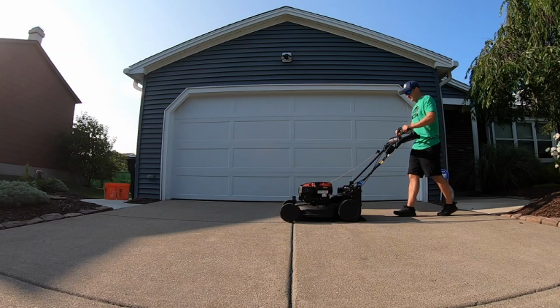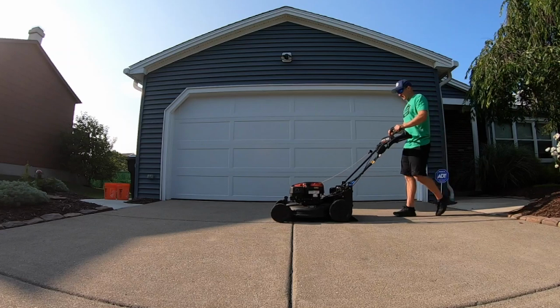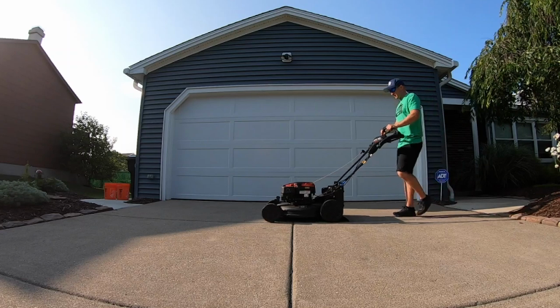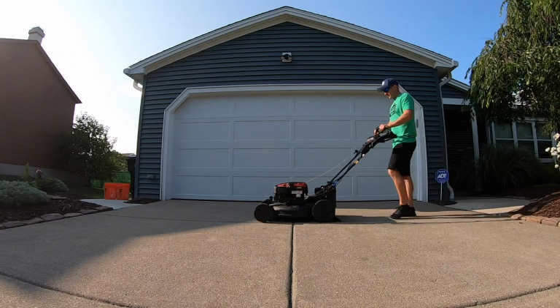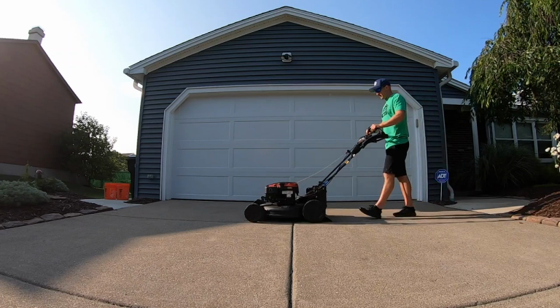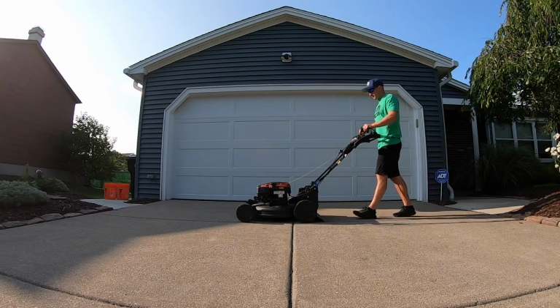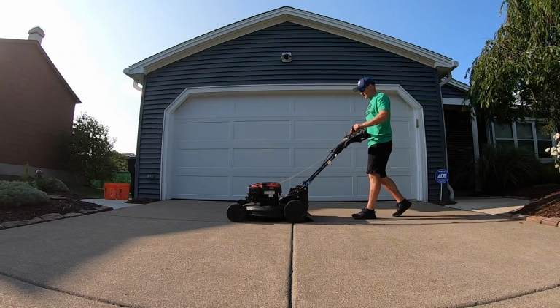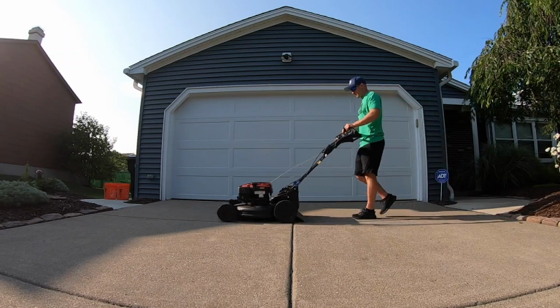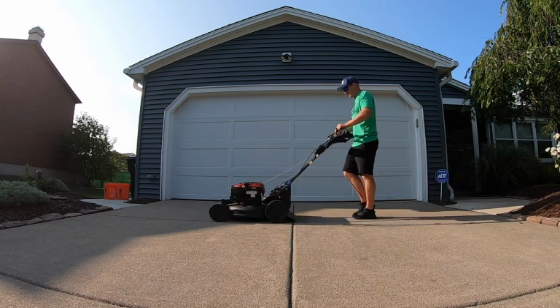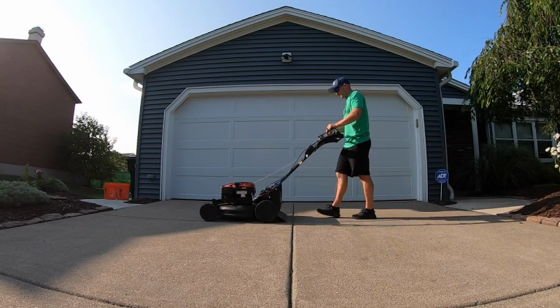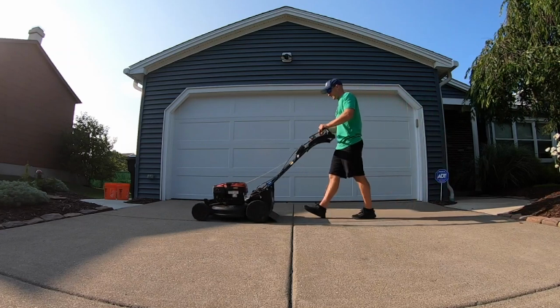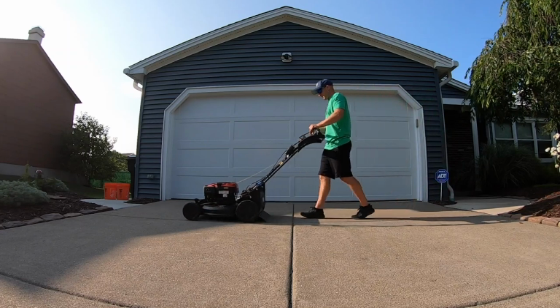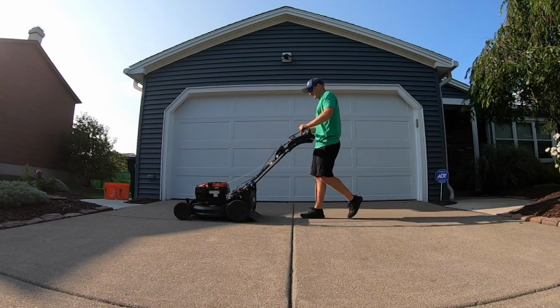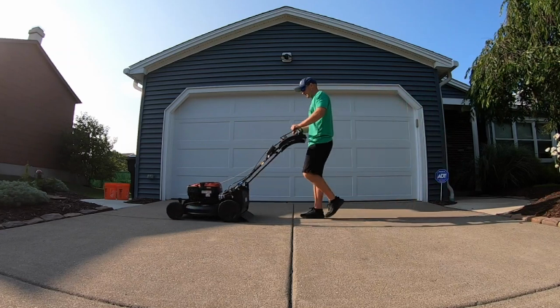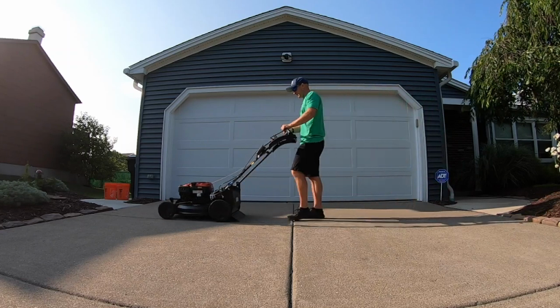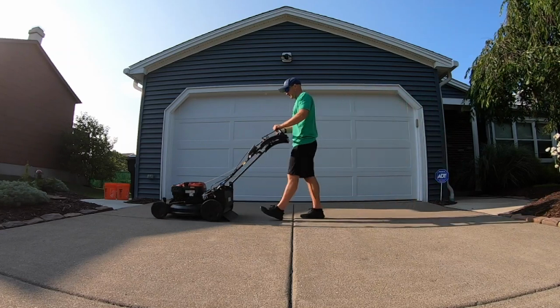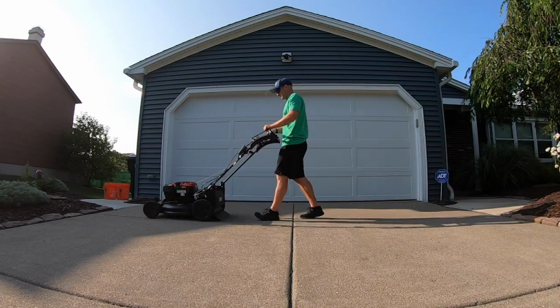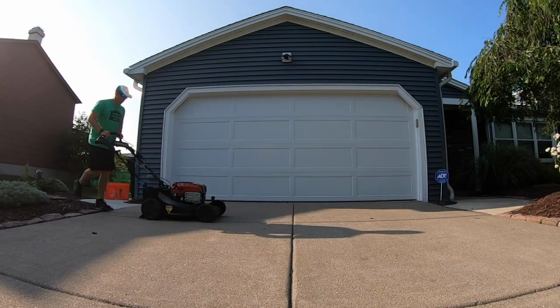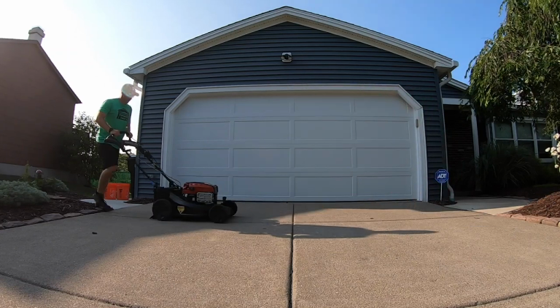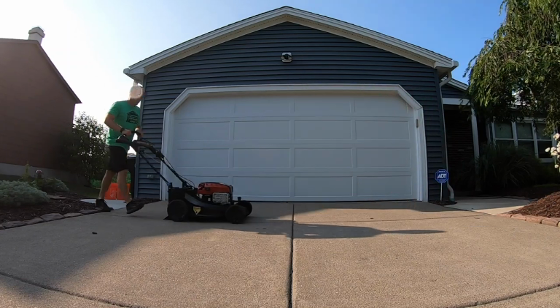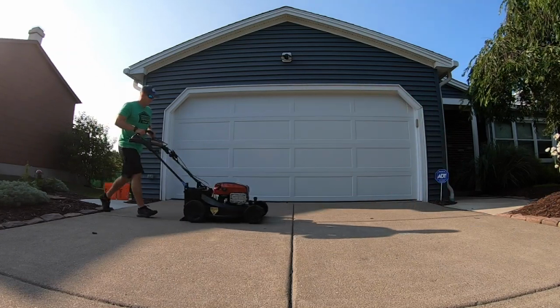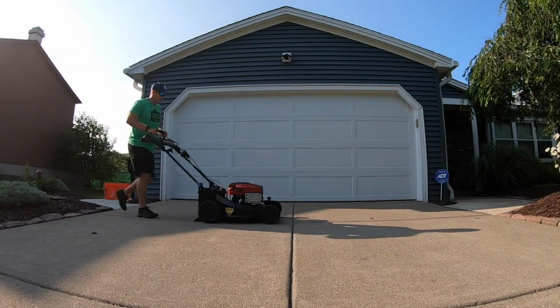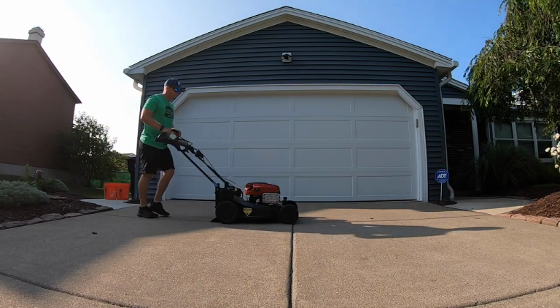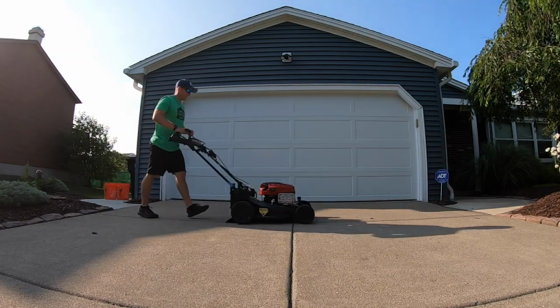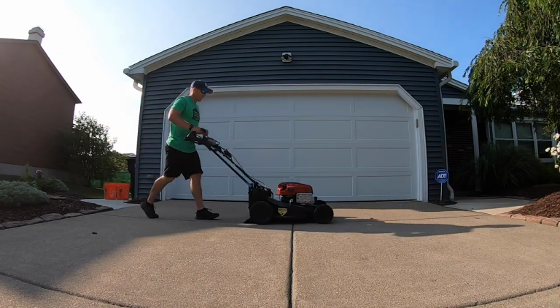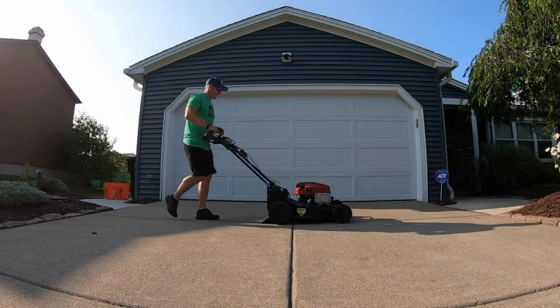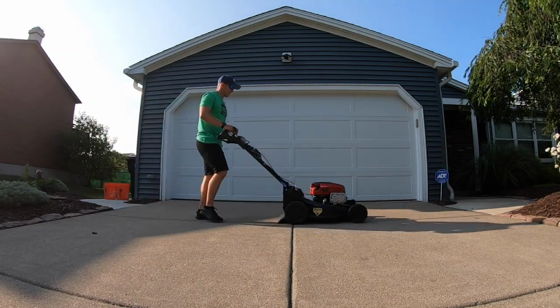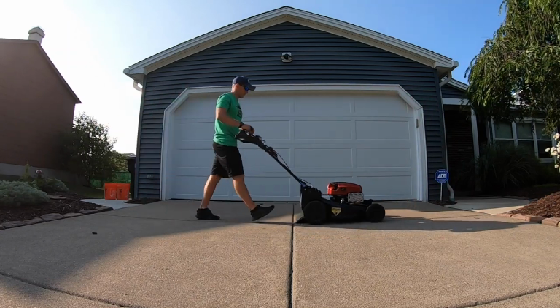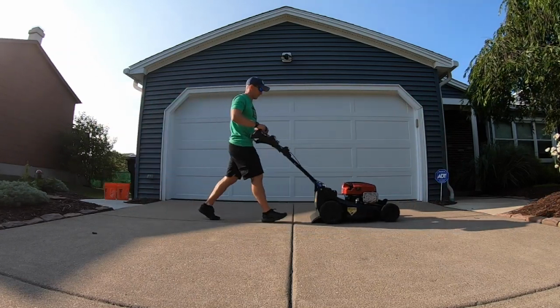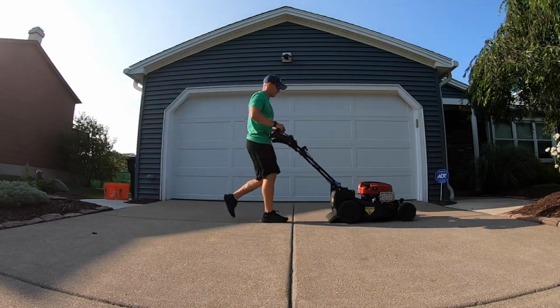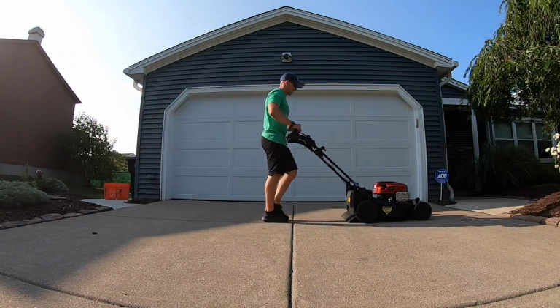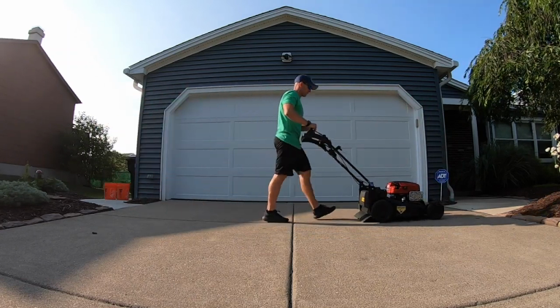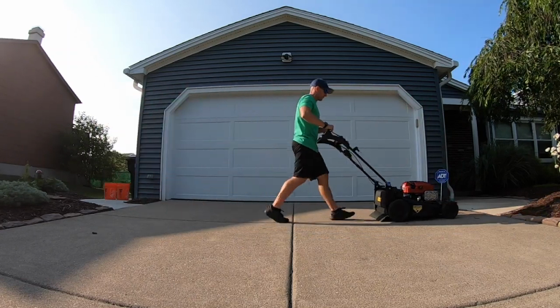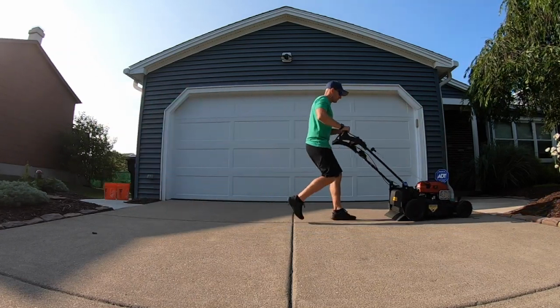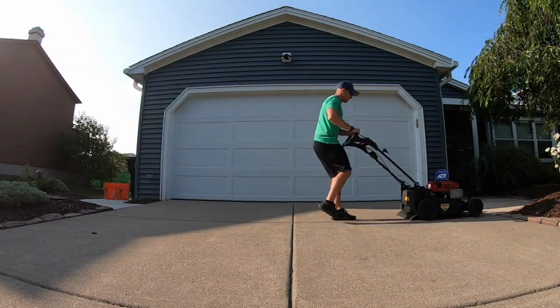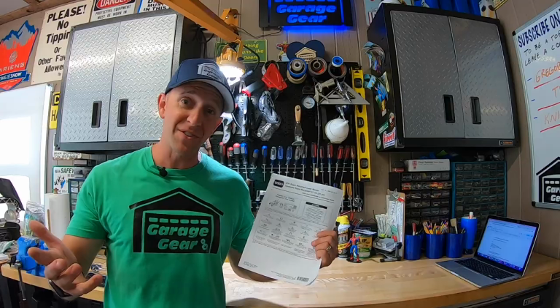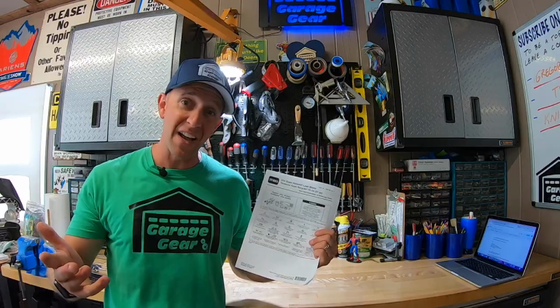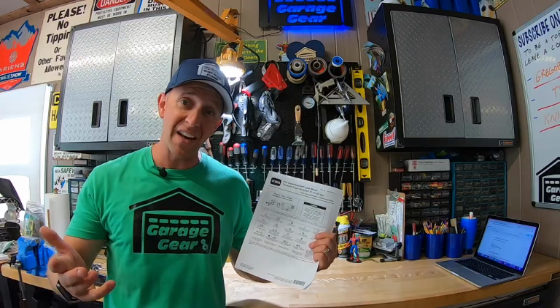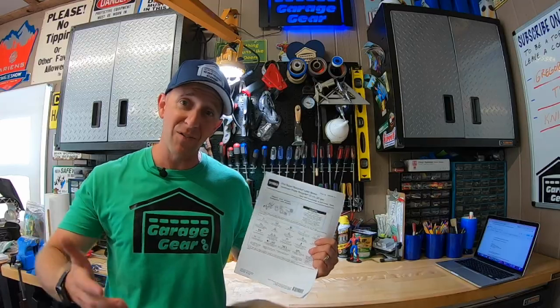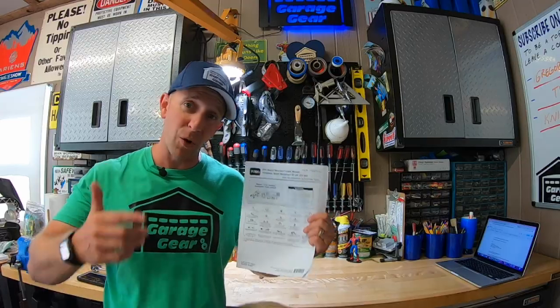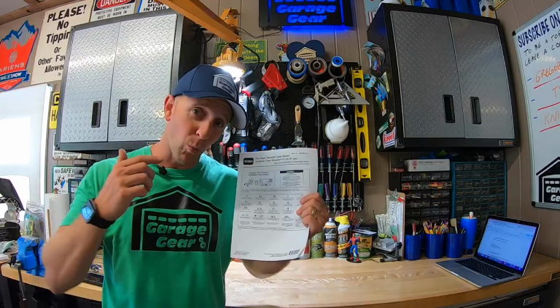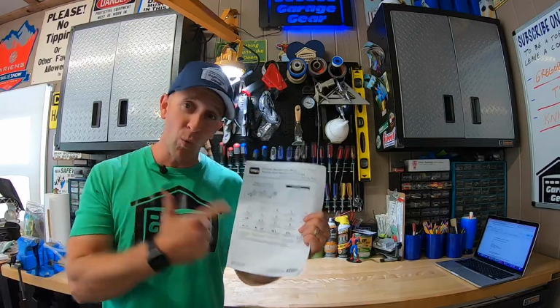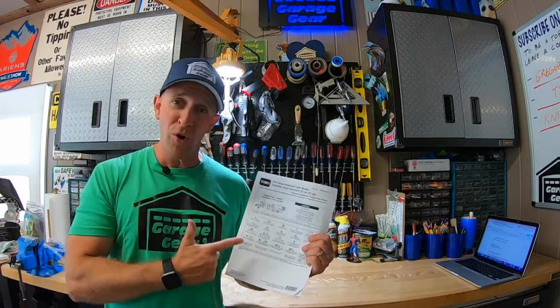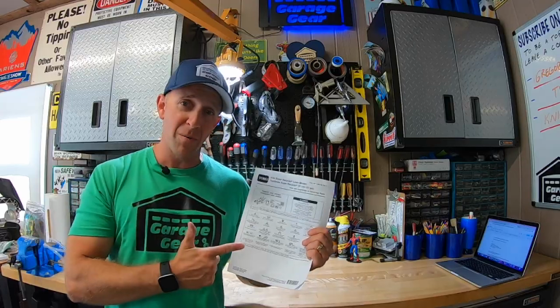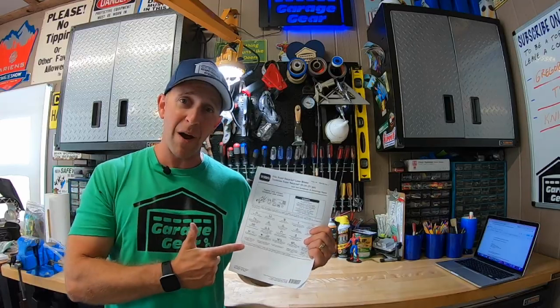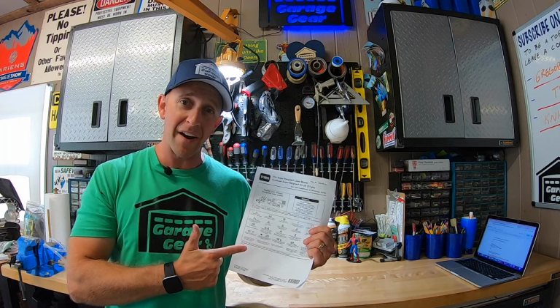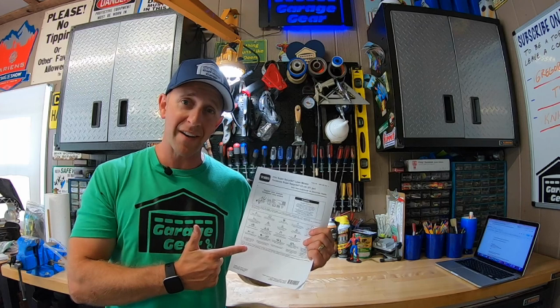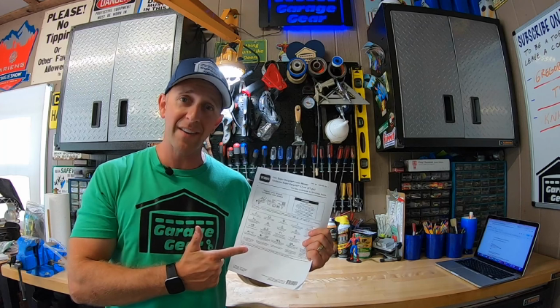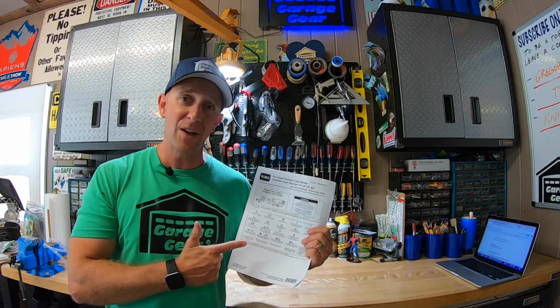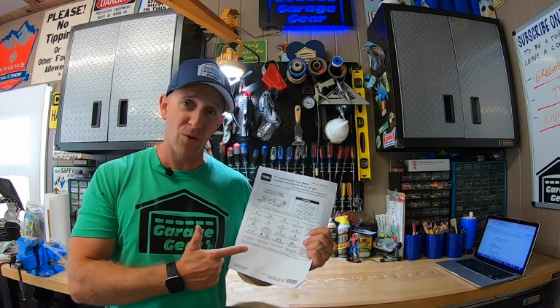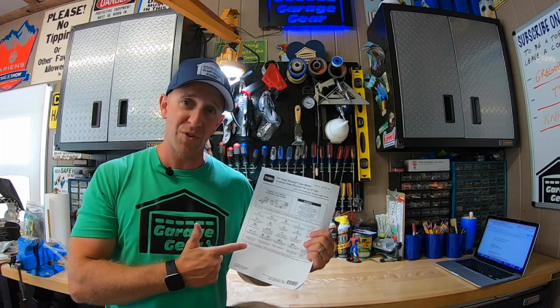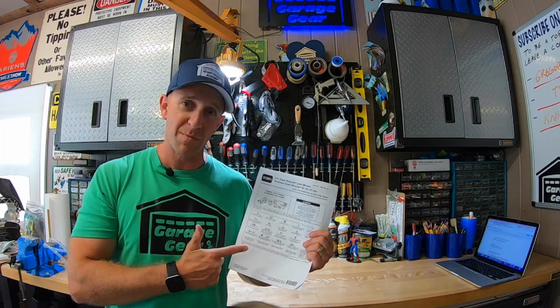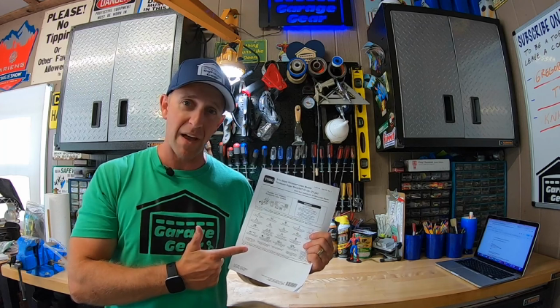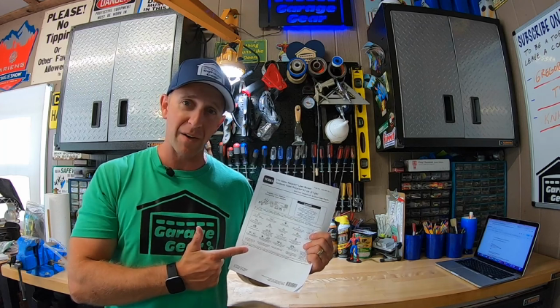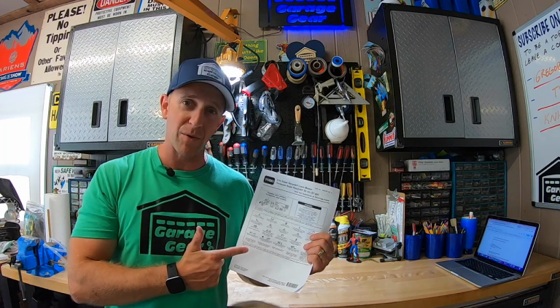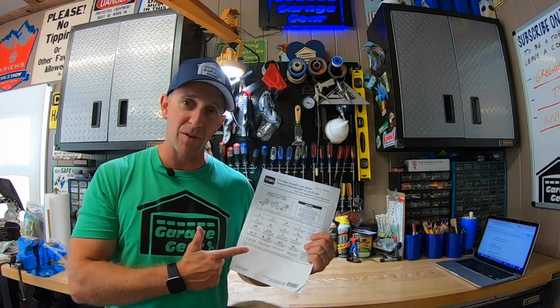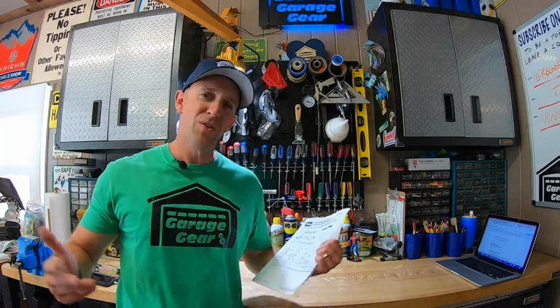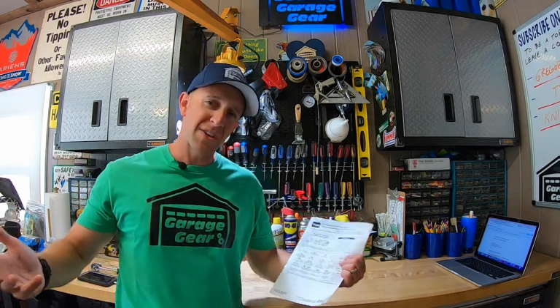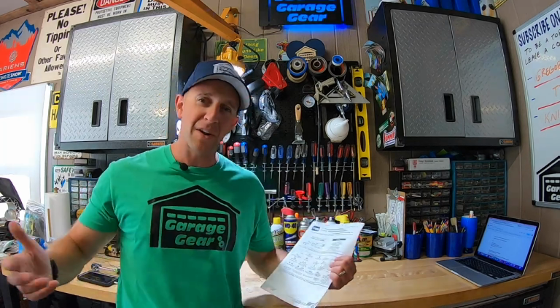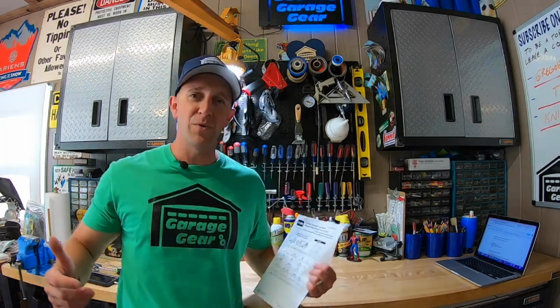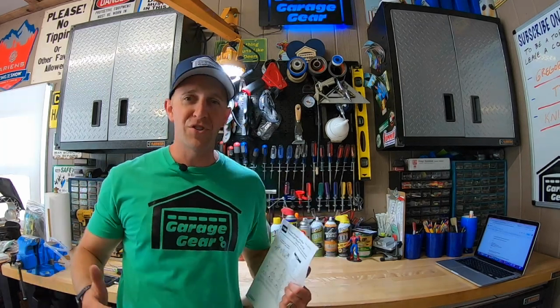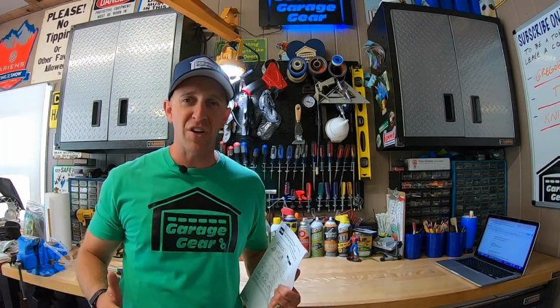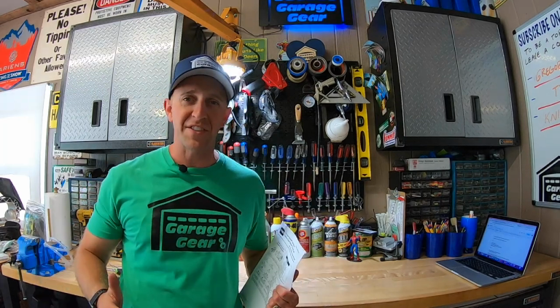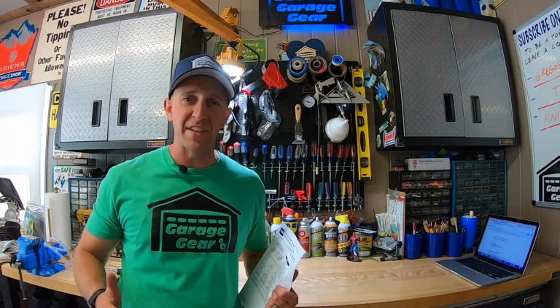Is your Toro mower moving too slow, or maybe you're going too fast and there's not even a word about it in the owner's manual? Here's how to adjust it.